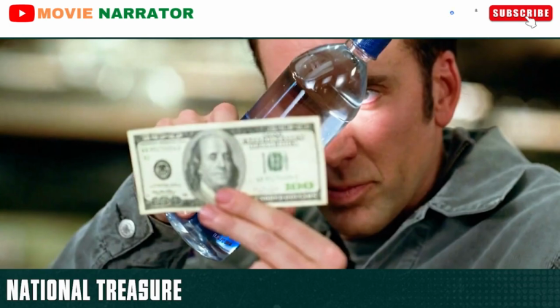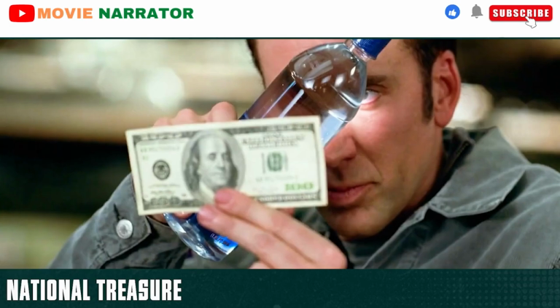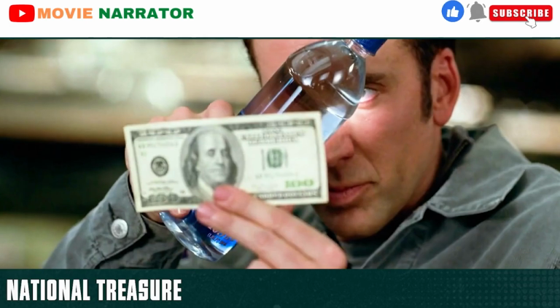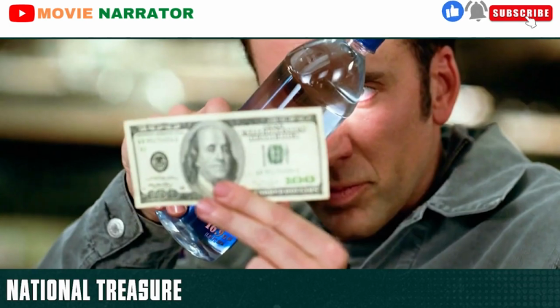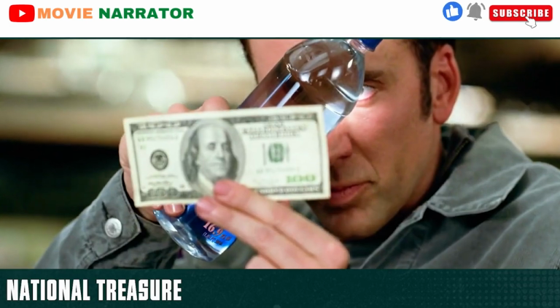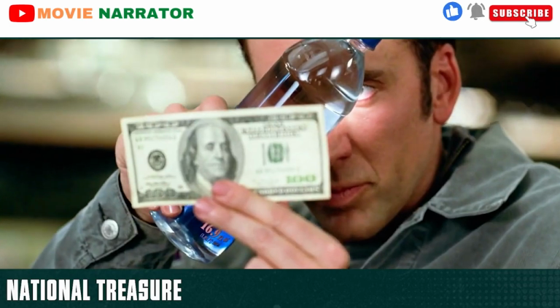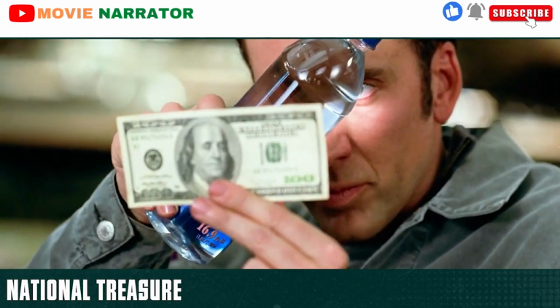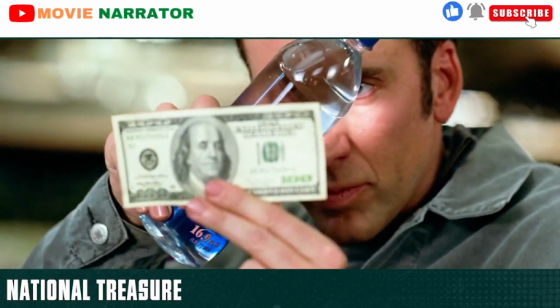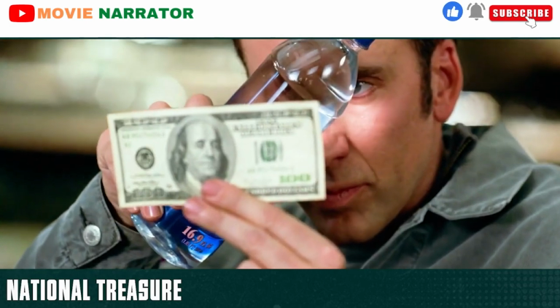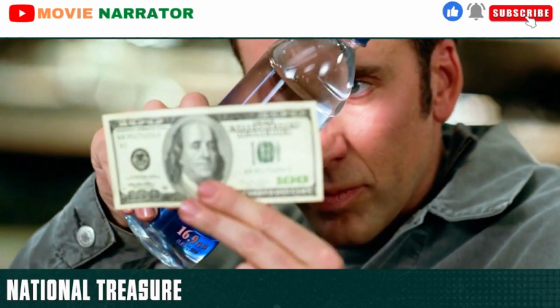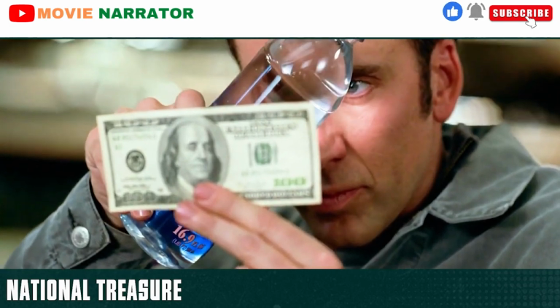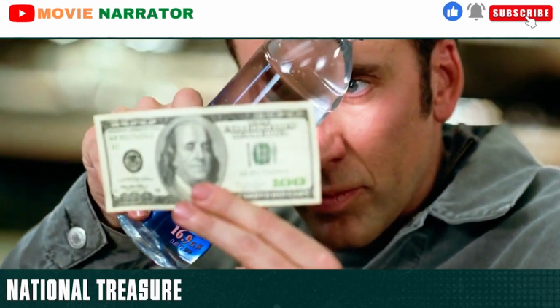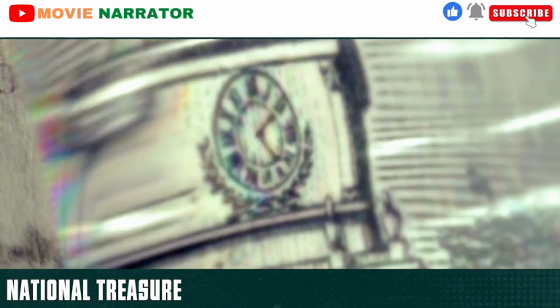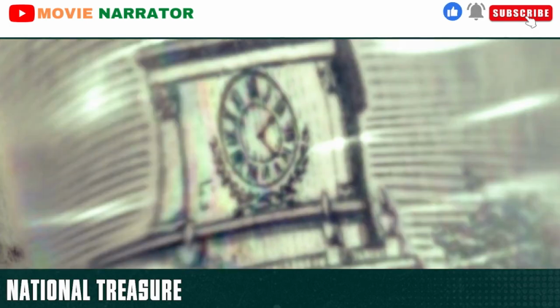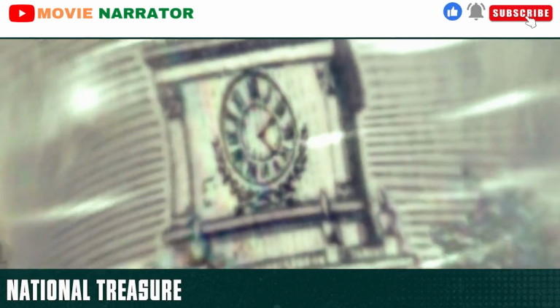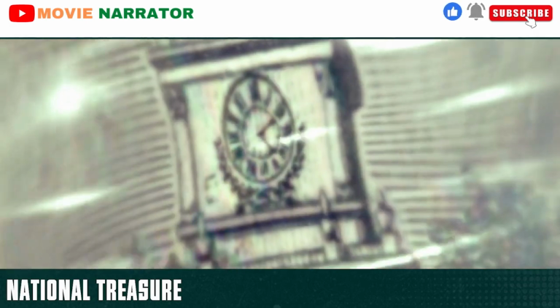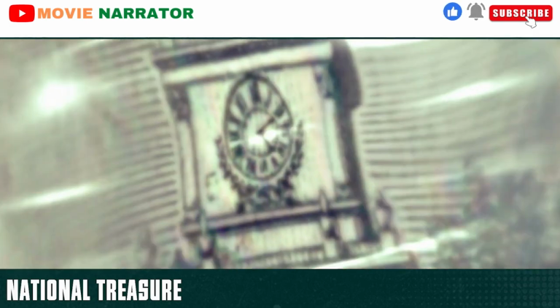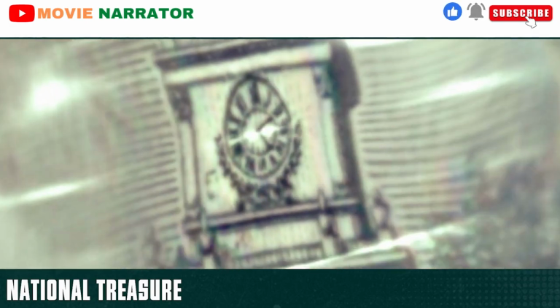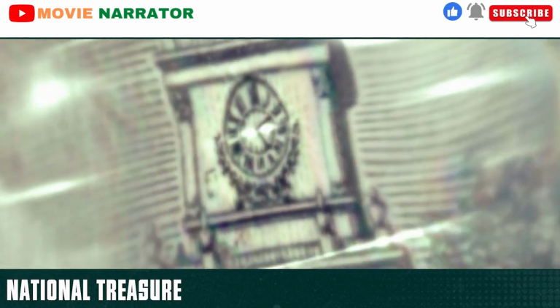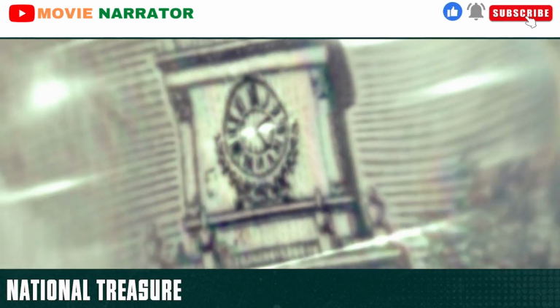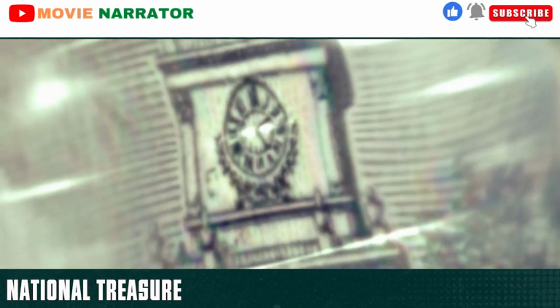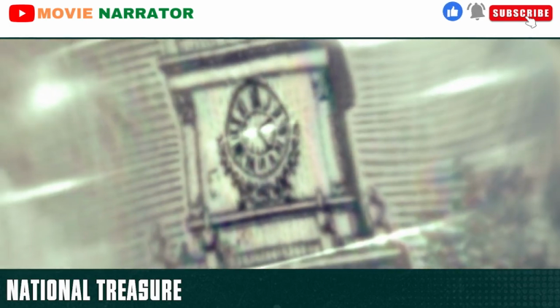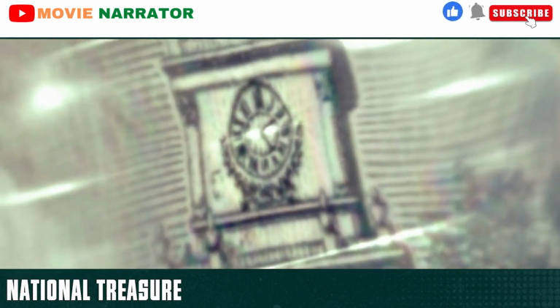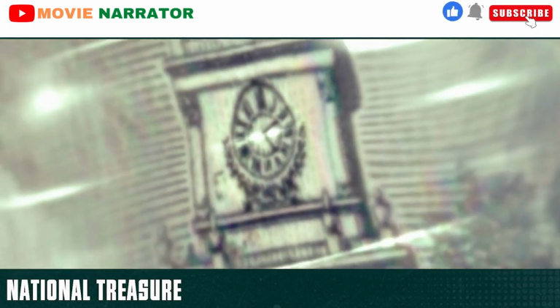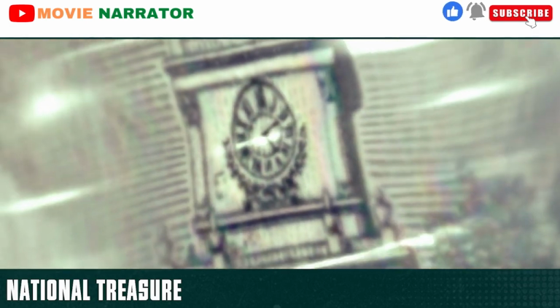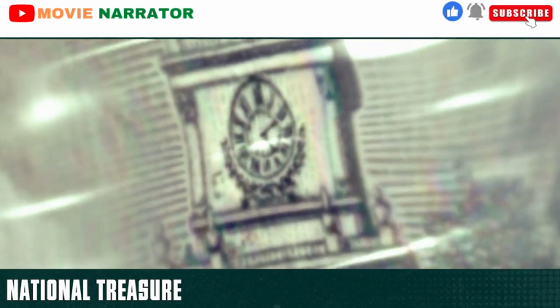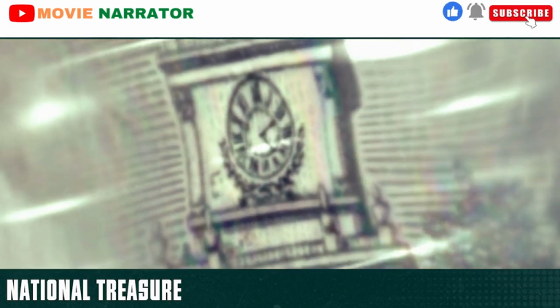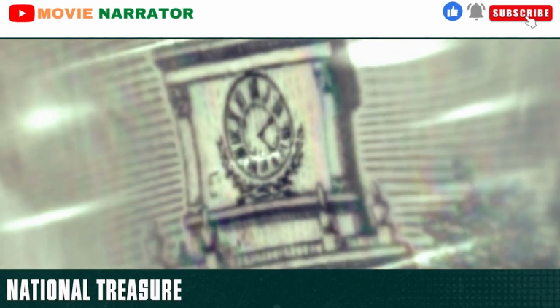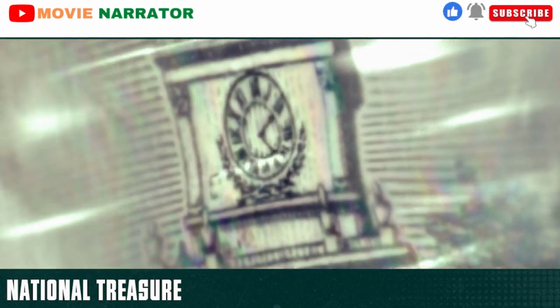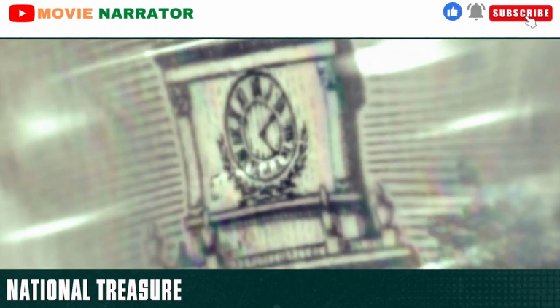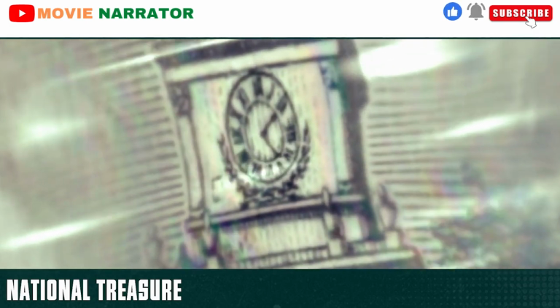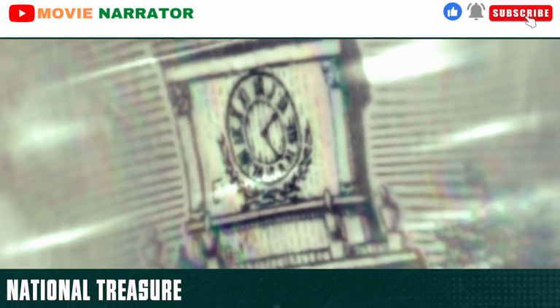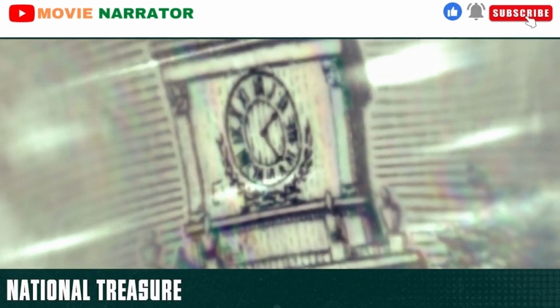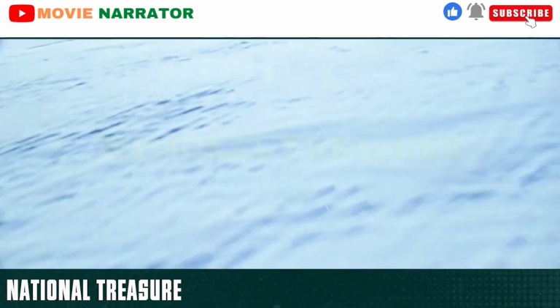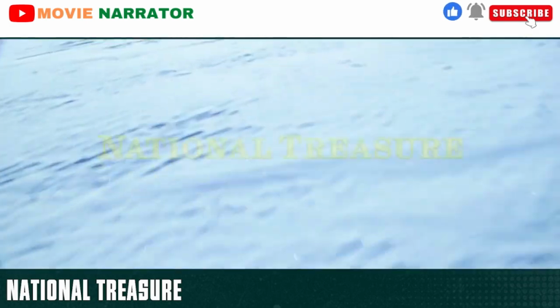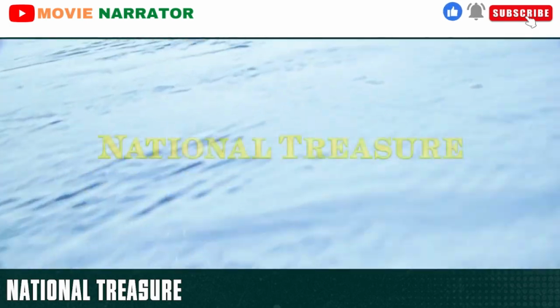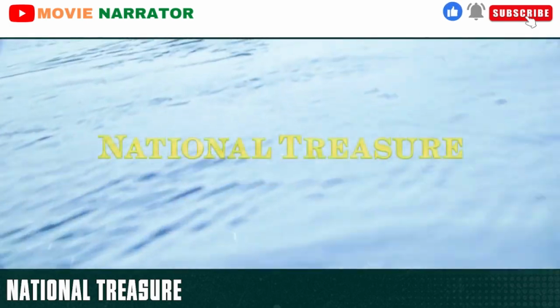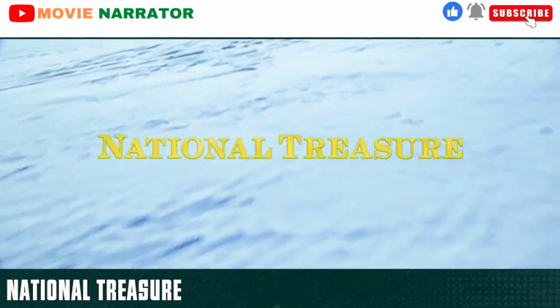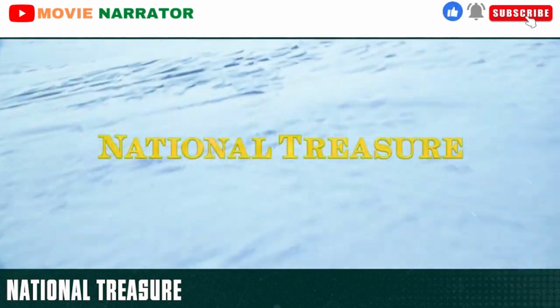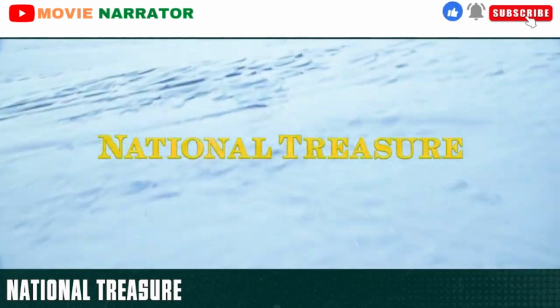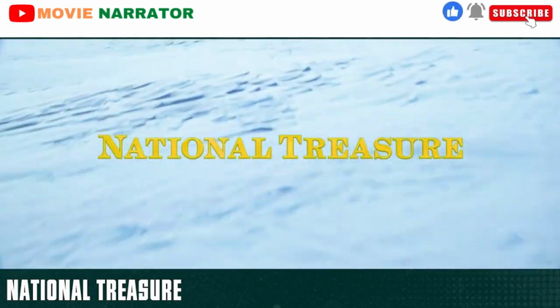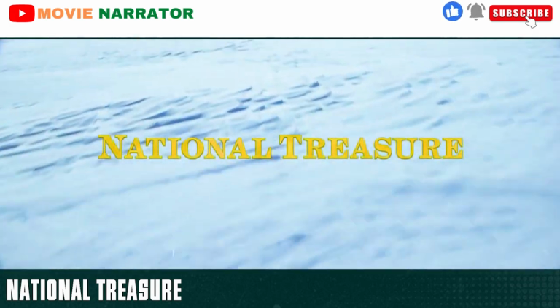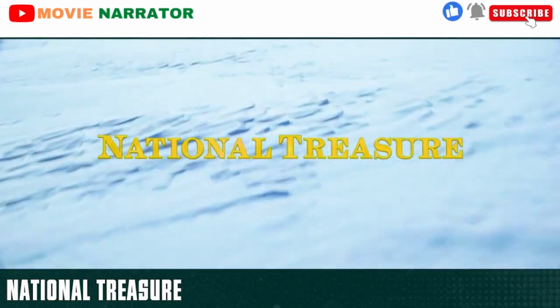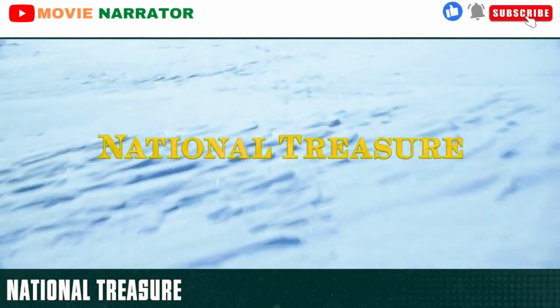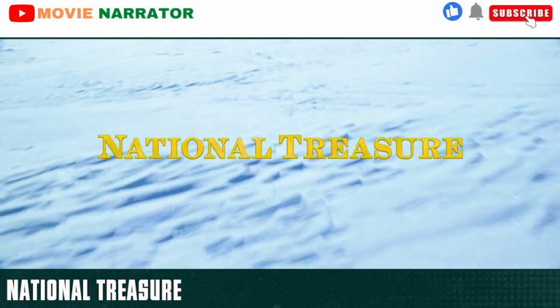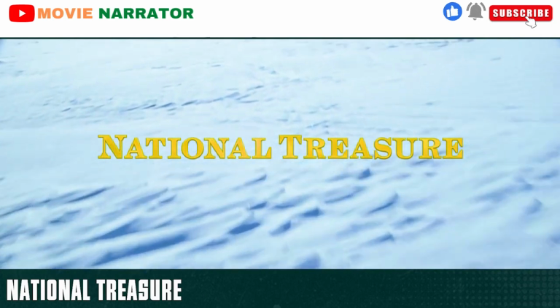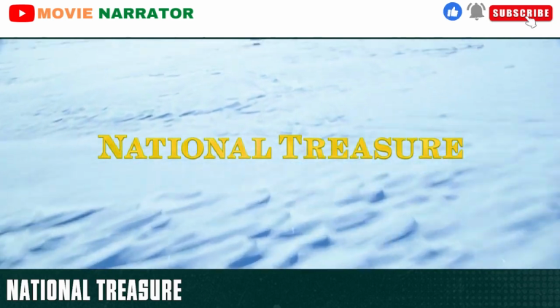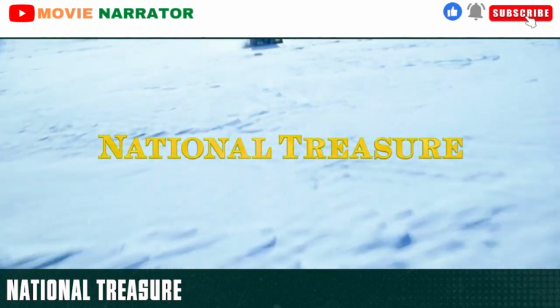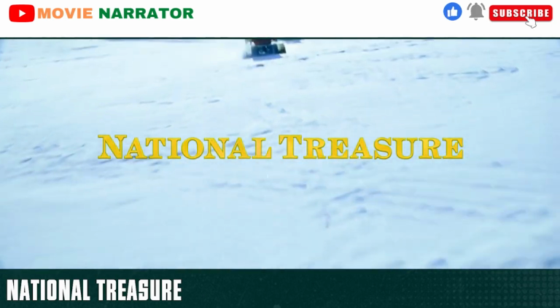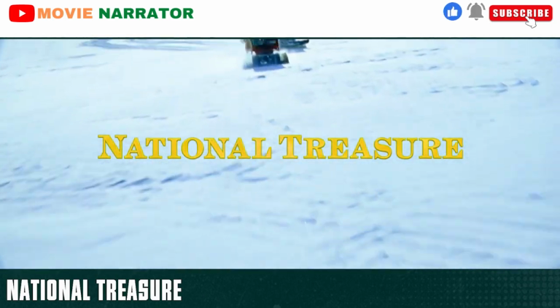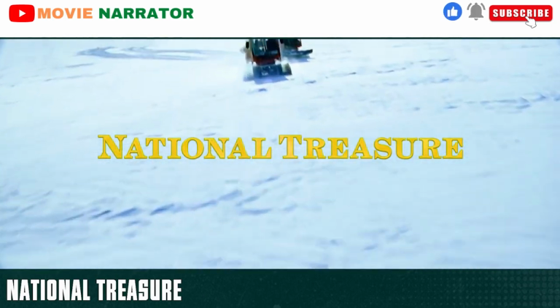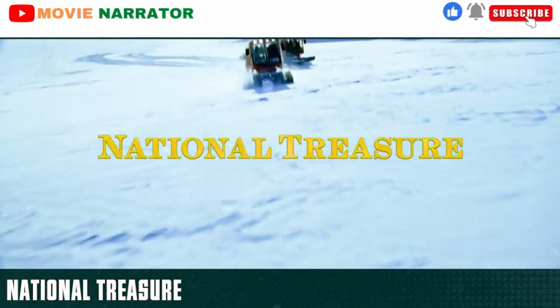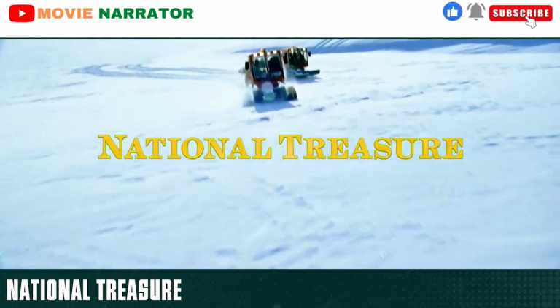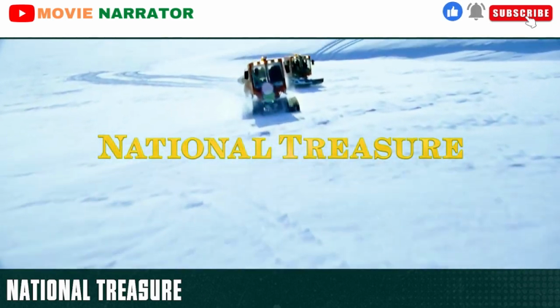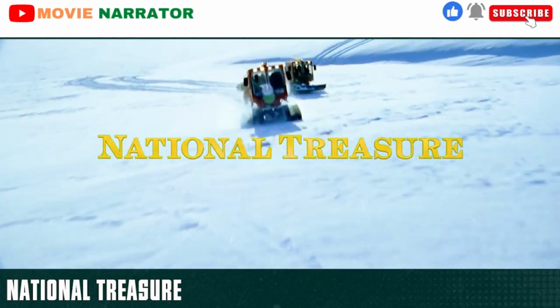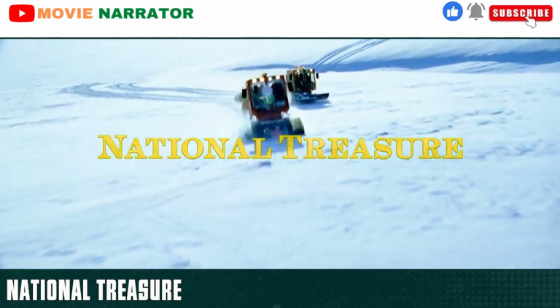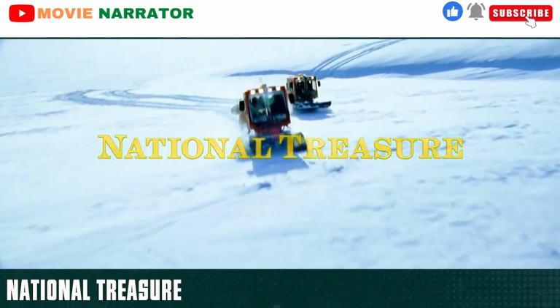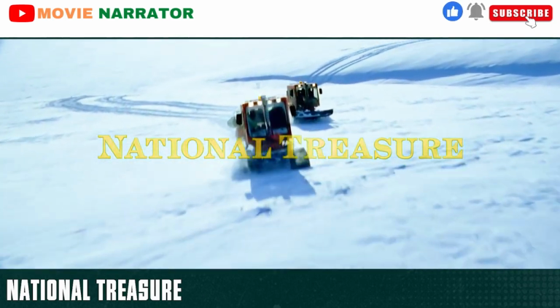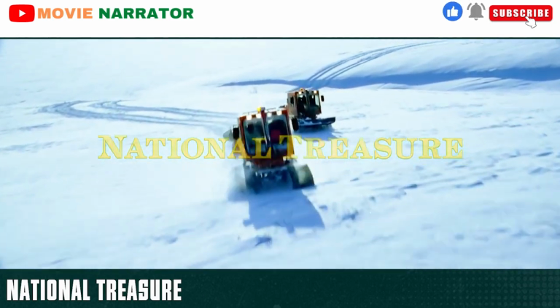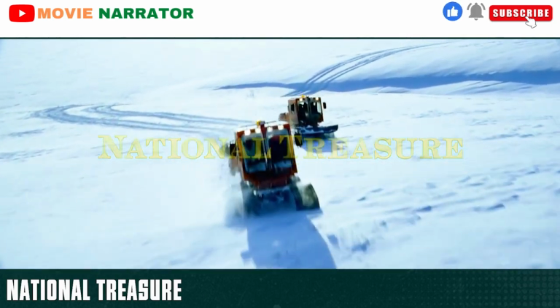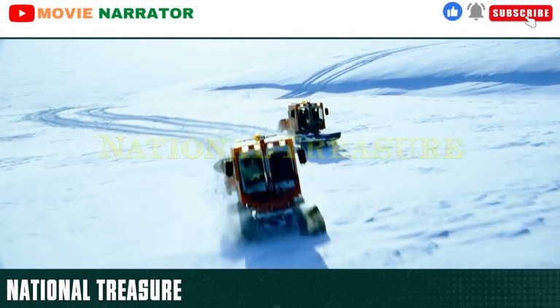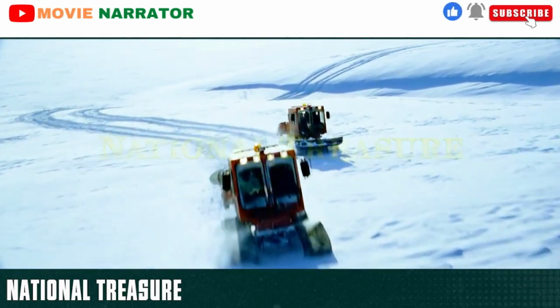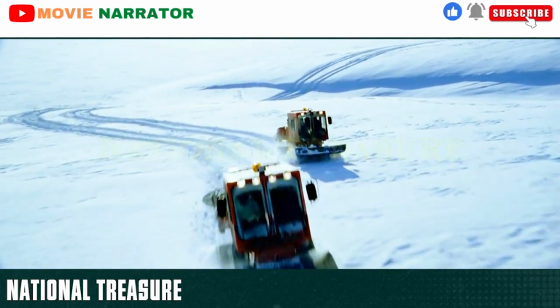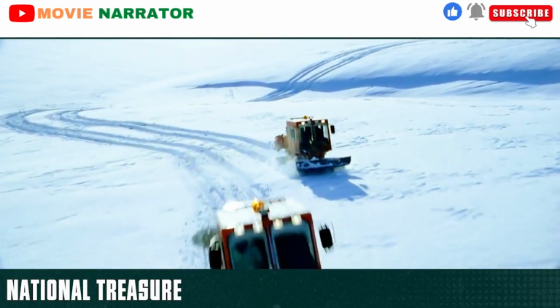Today I'm going to explain an adventure thriller film from 2004 titled National Treasure. Spoiler ahead, watch out and take care.